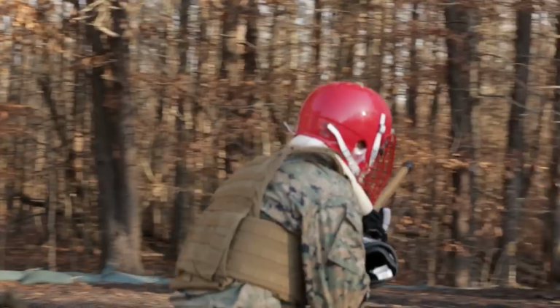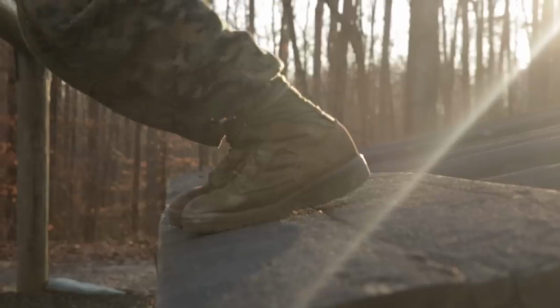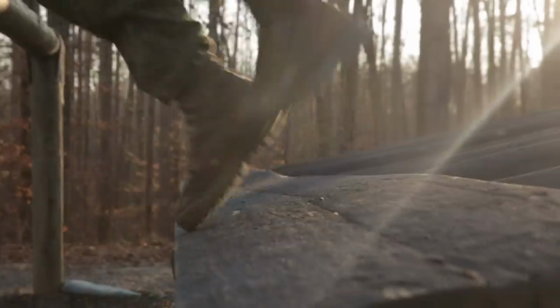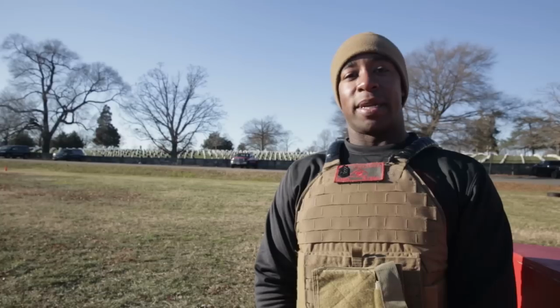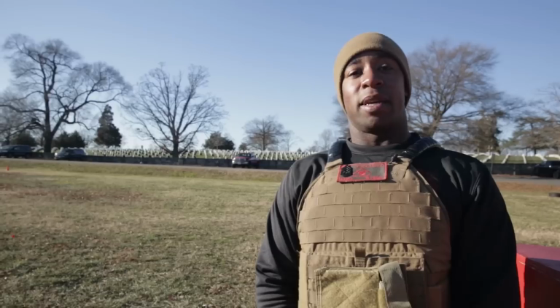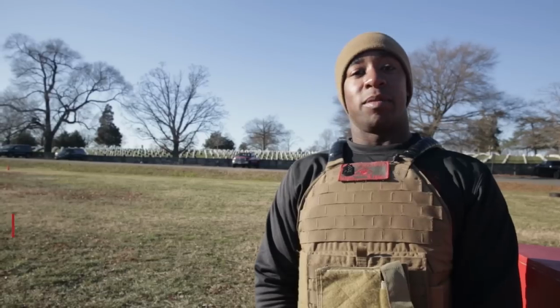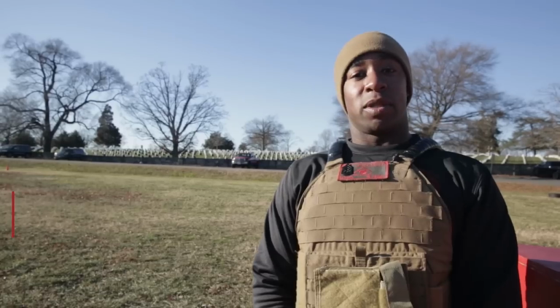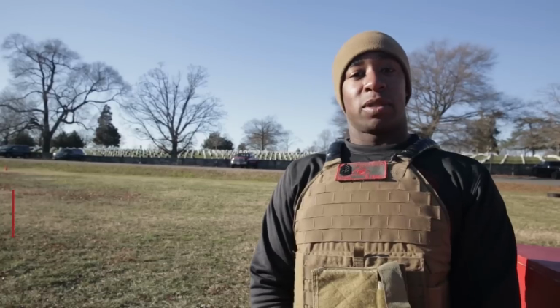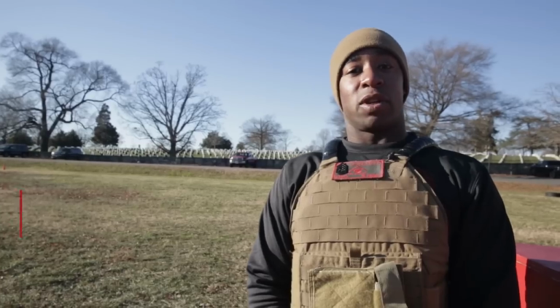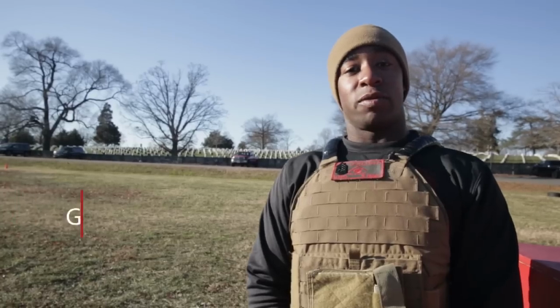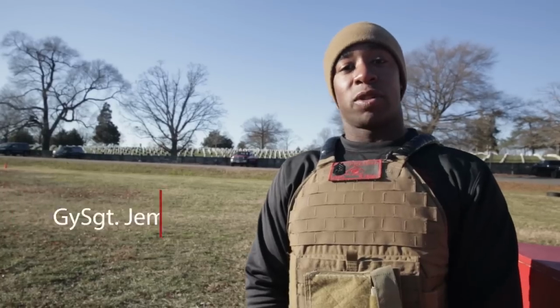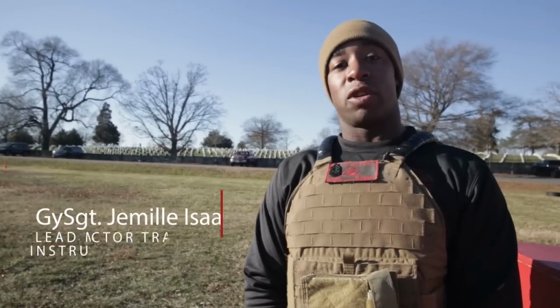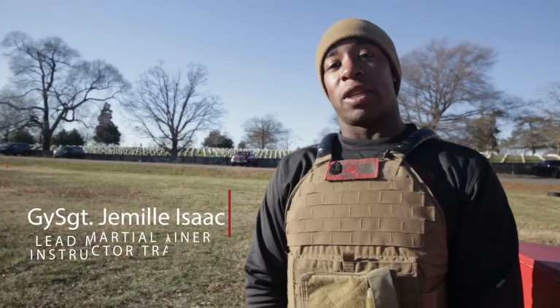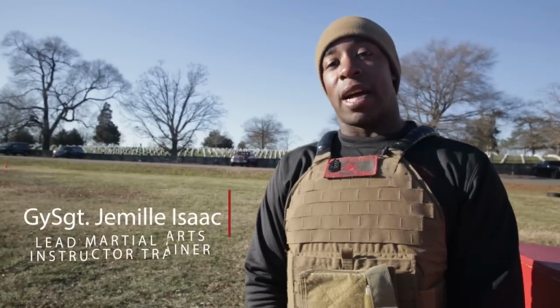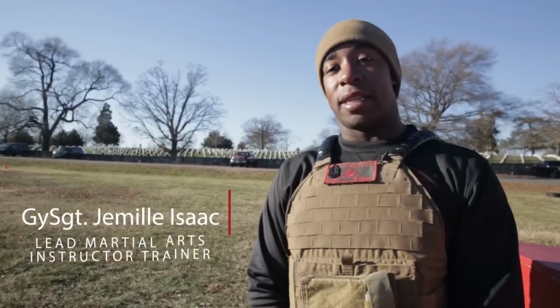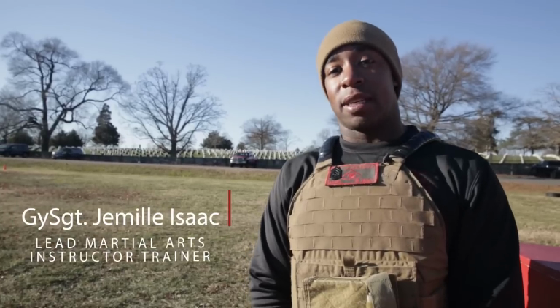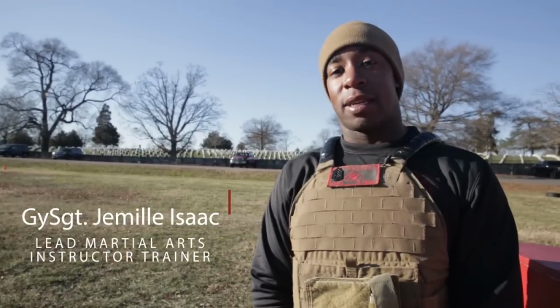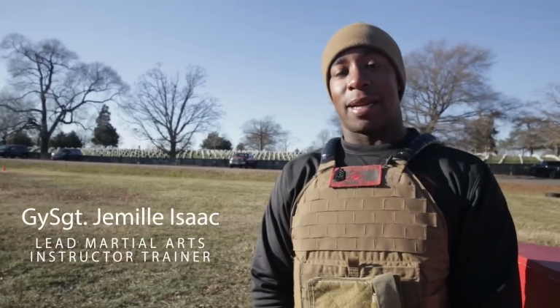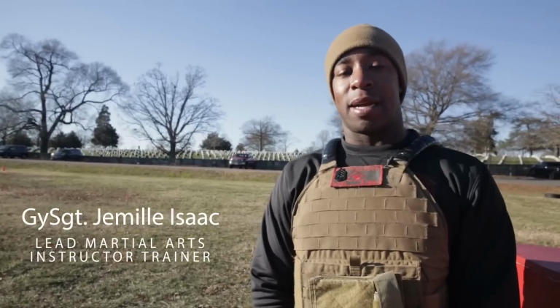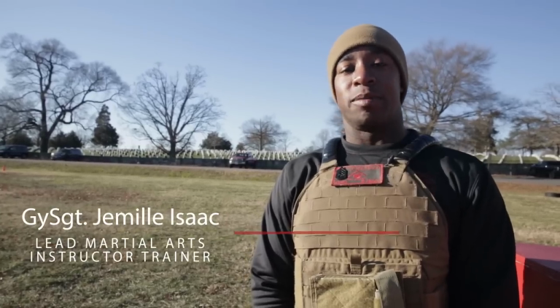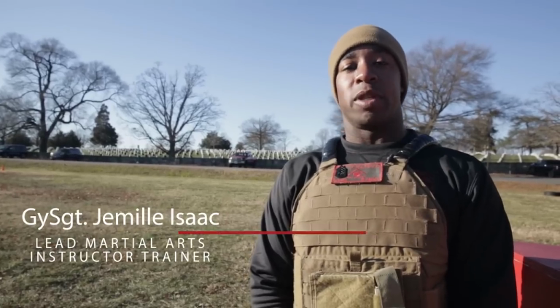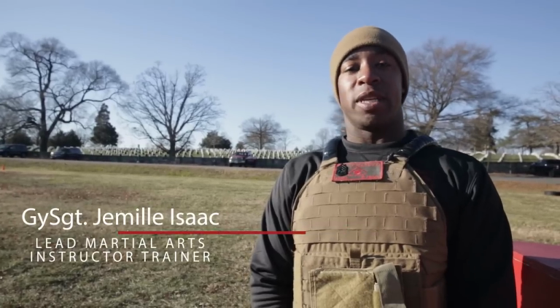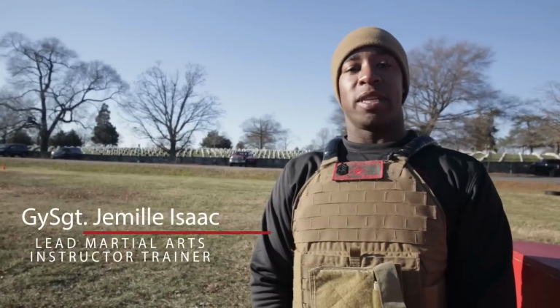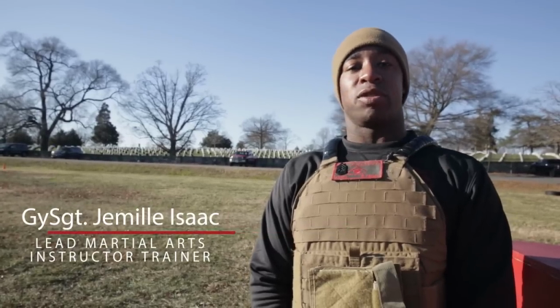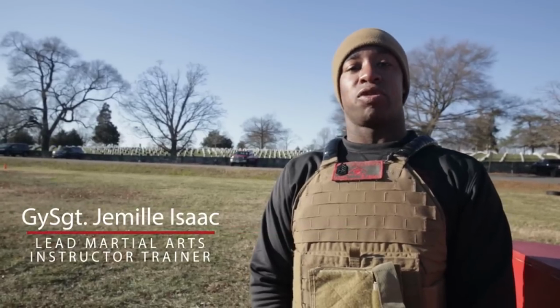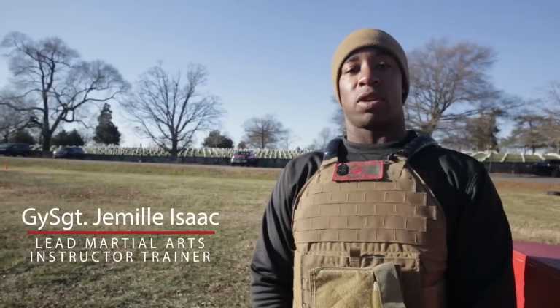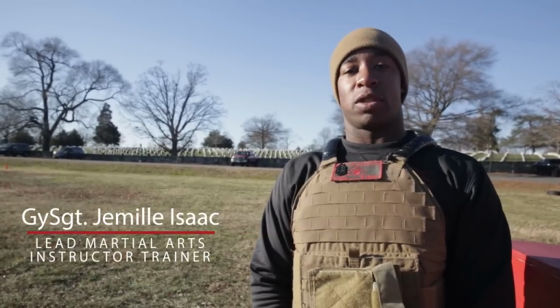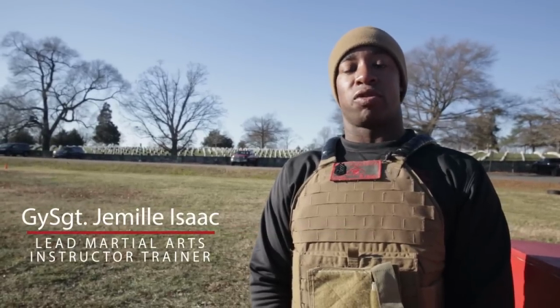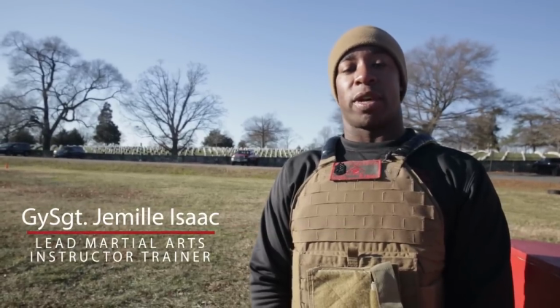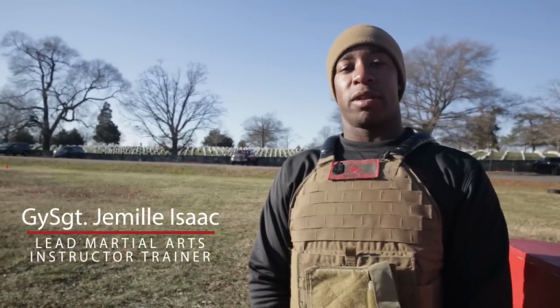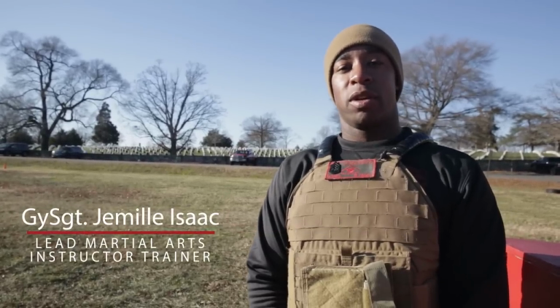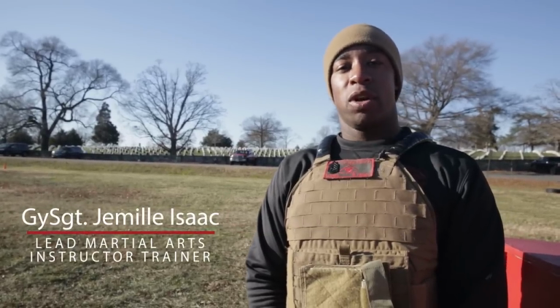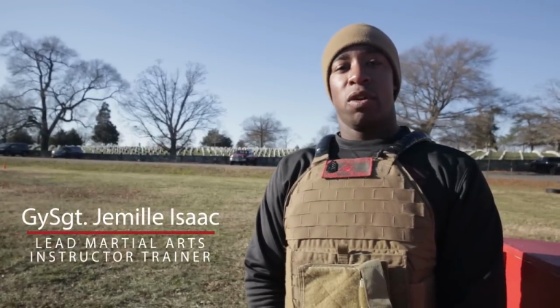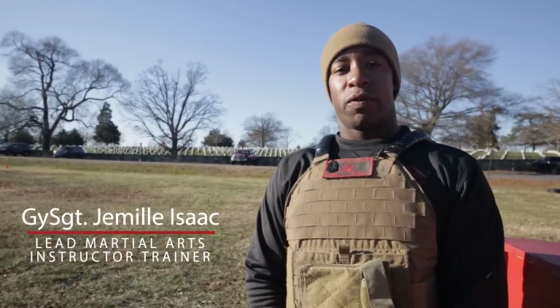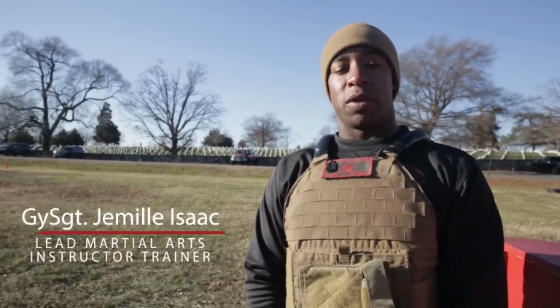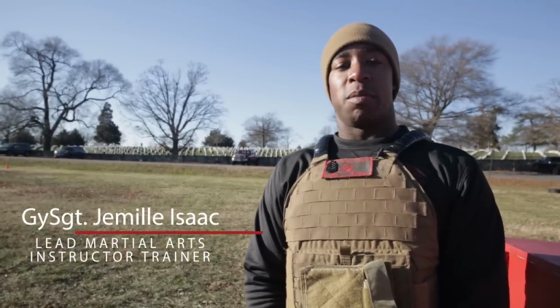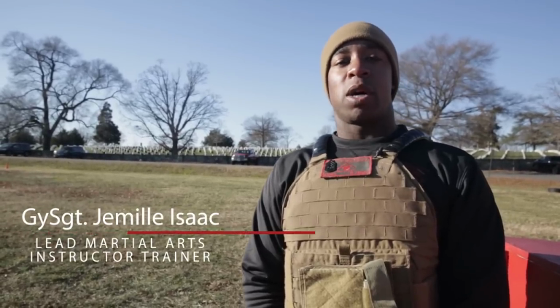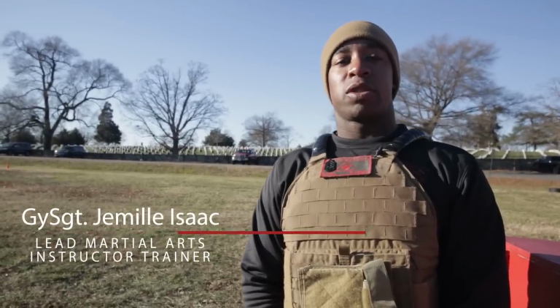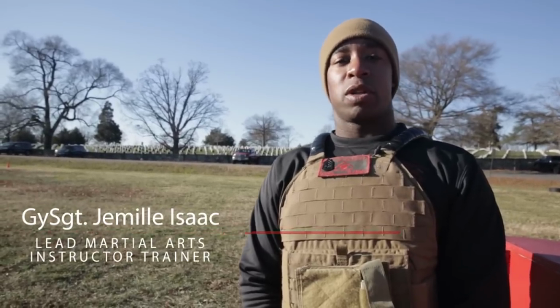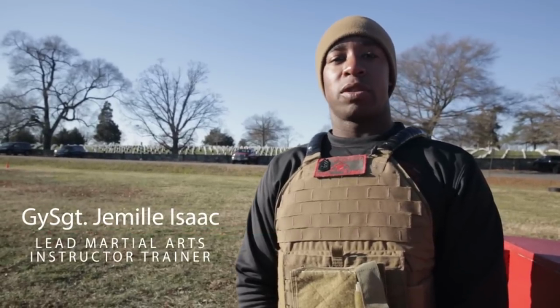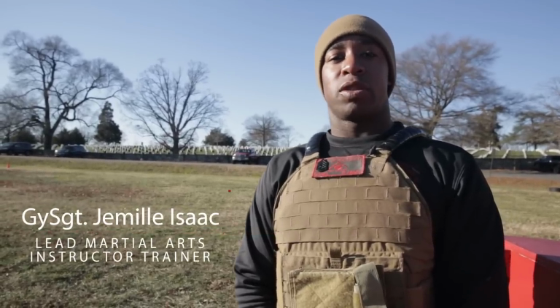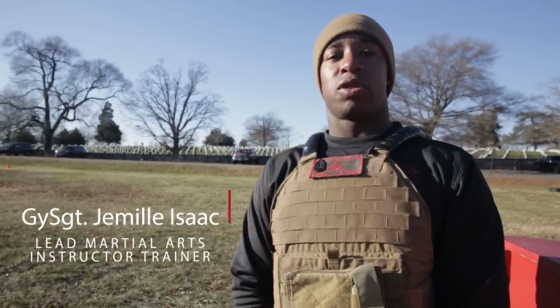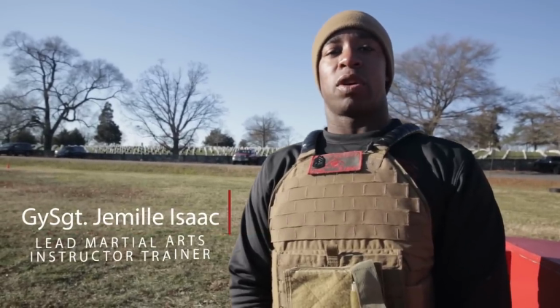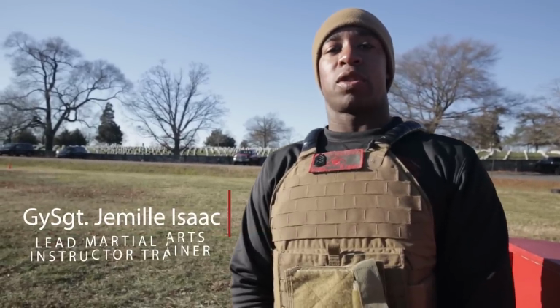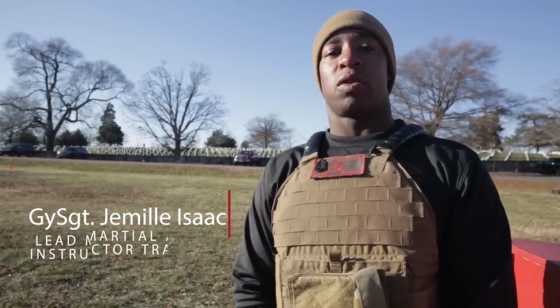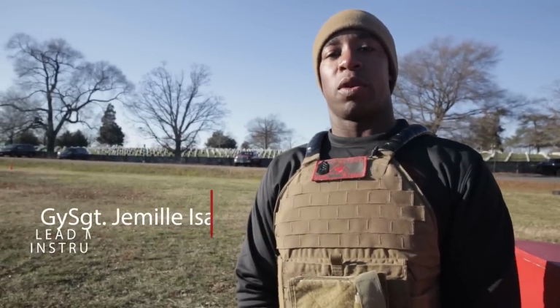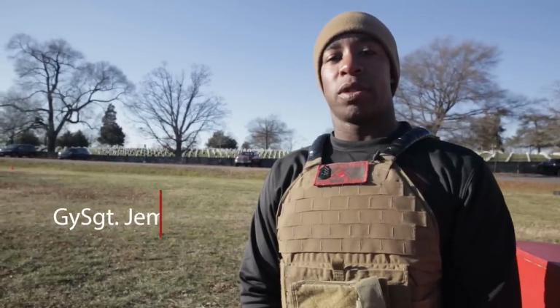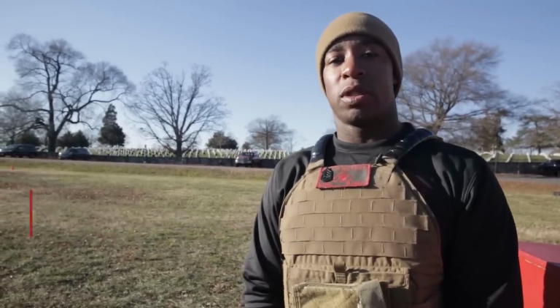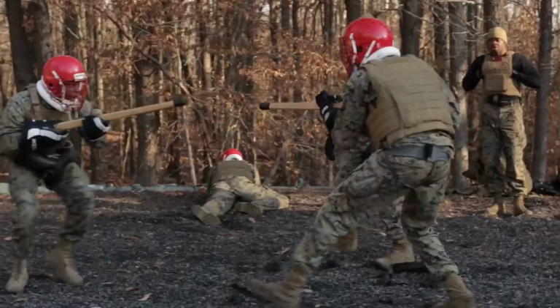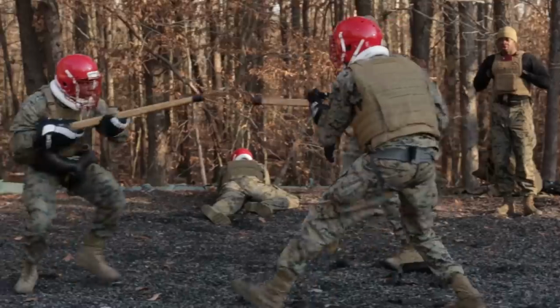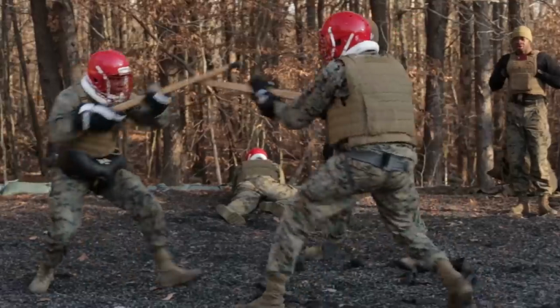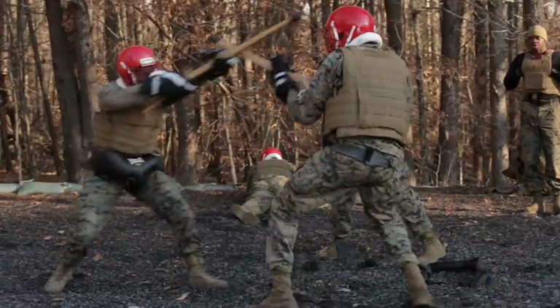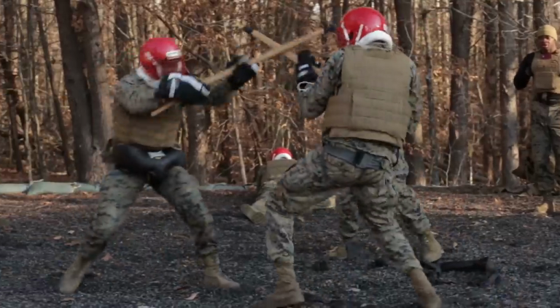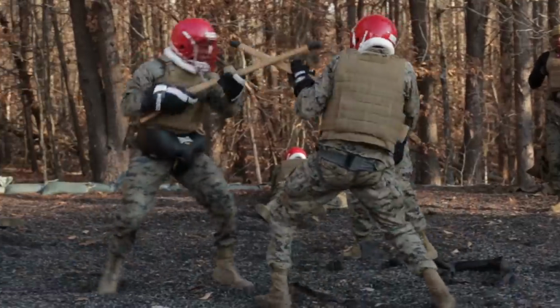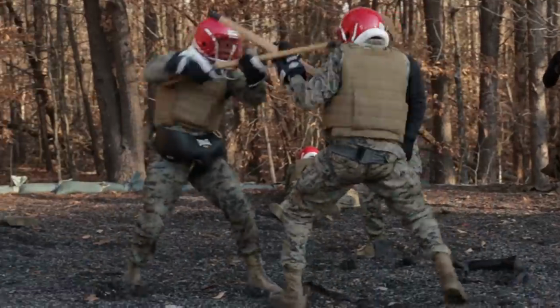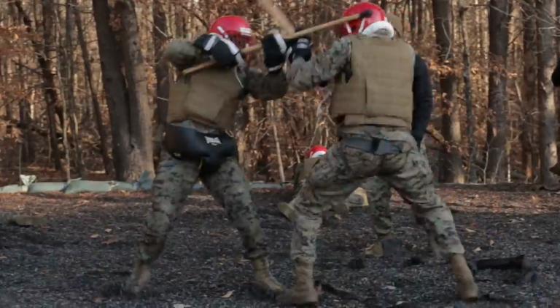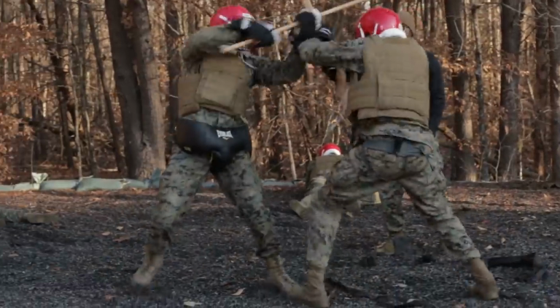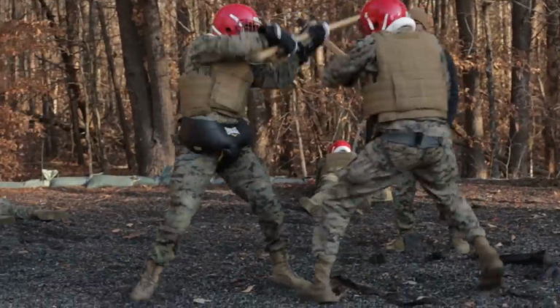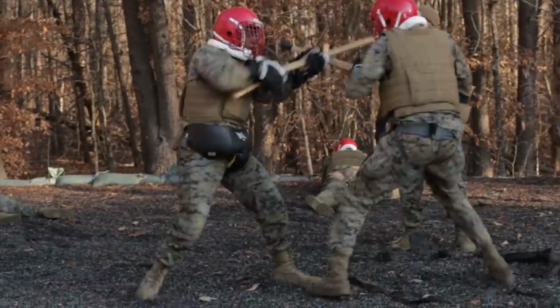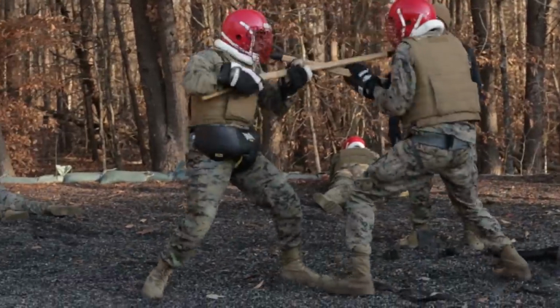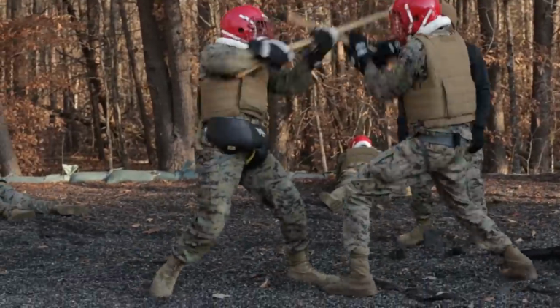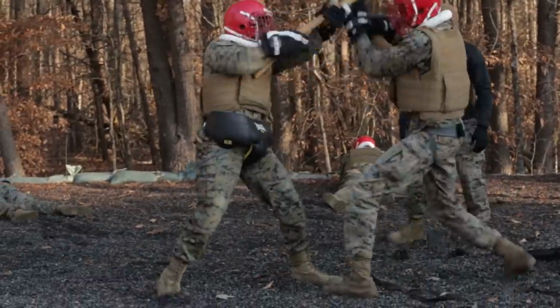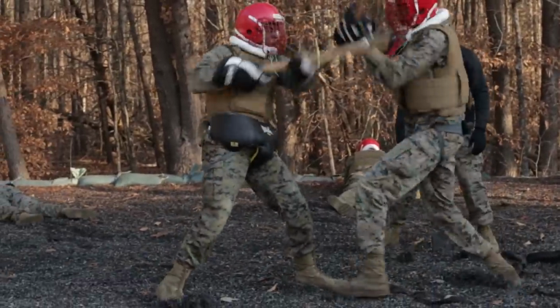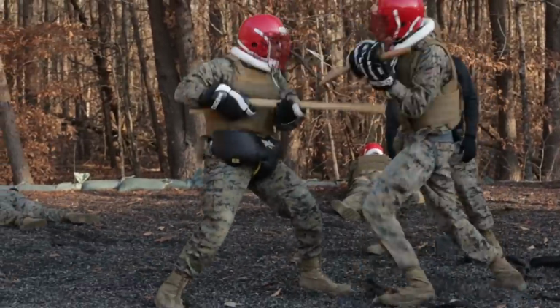My name is Gunnery Sergeant Isaac and I am the lead instructor trainer for the martial arts instructor course, 124, TAC 20.